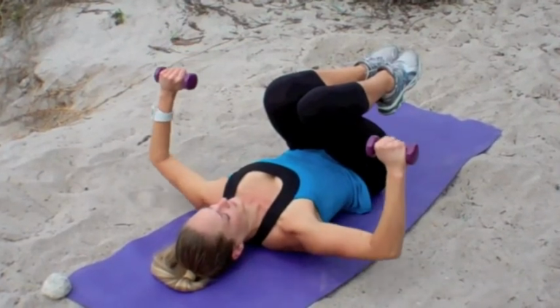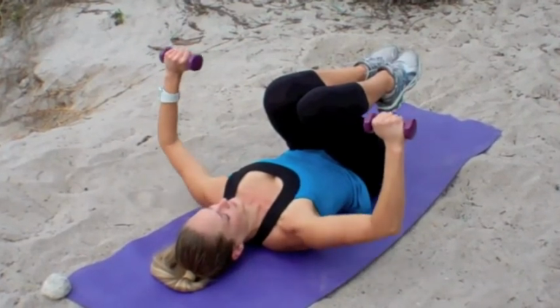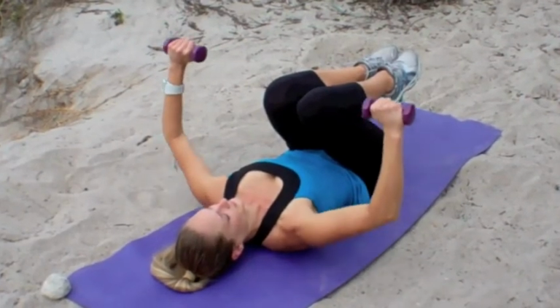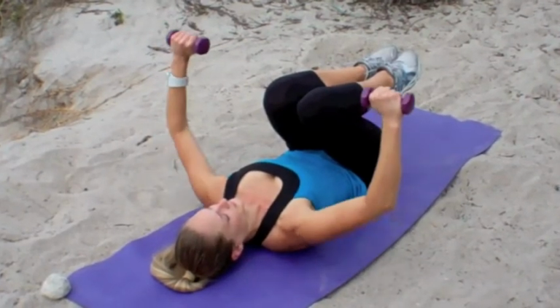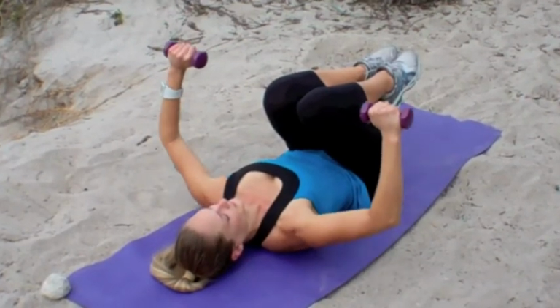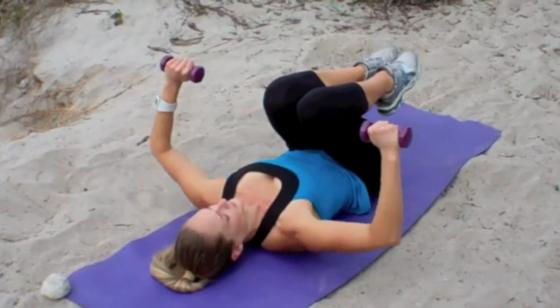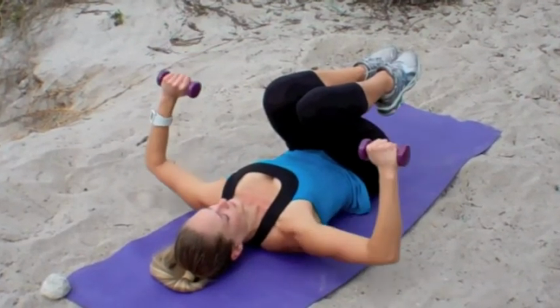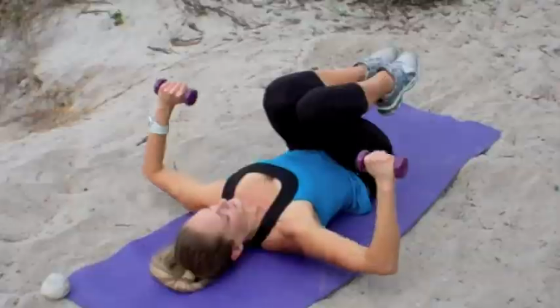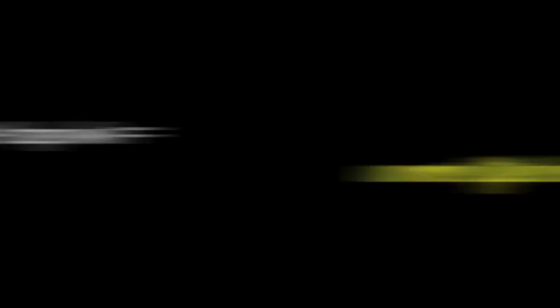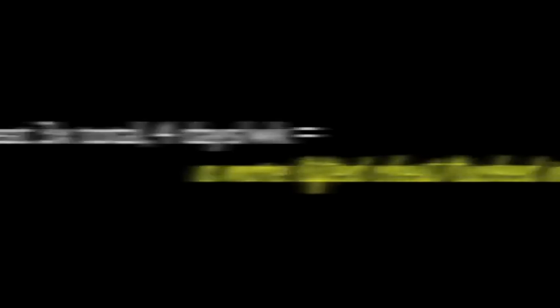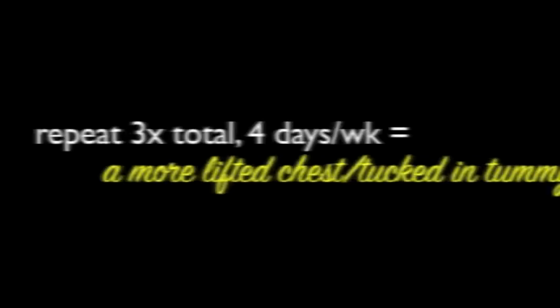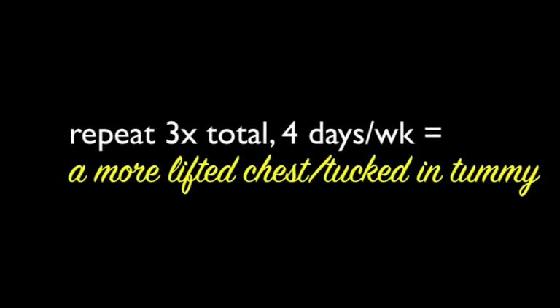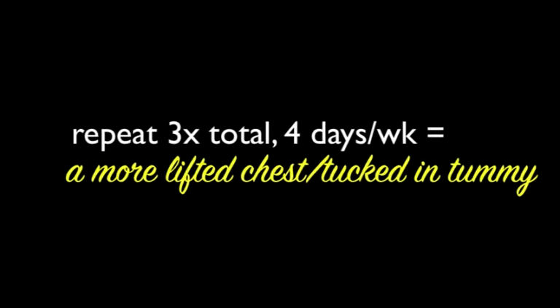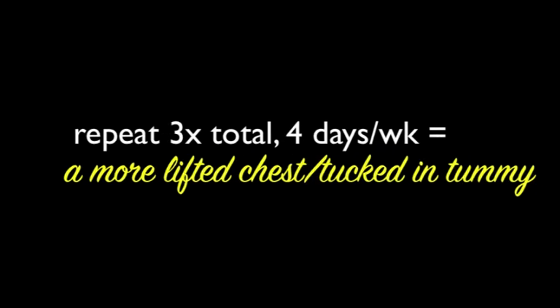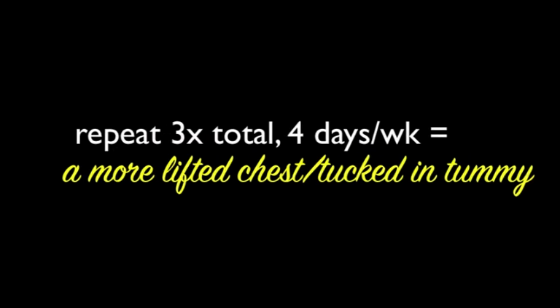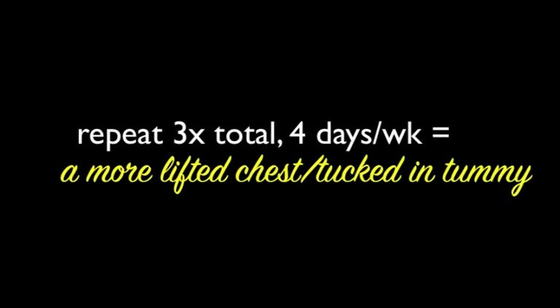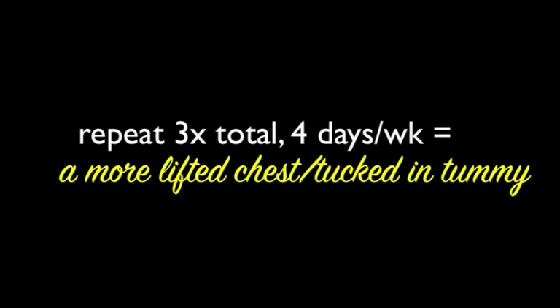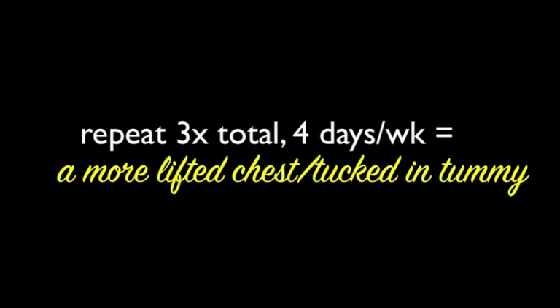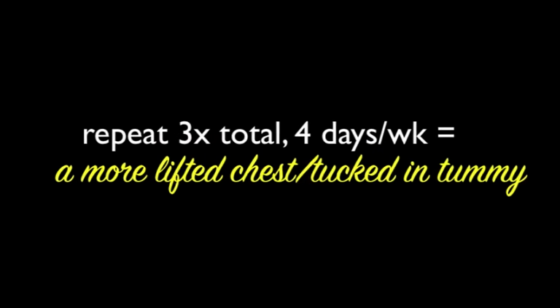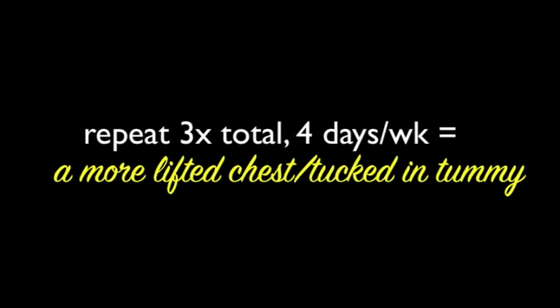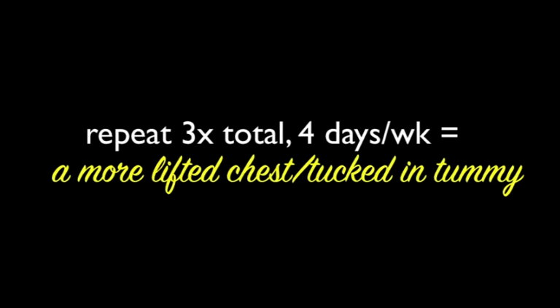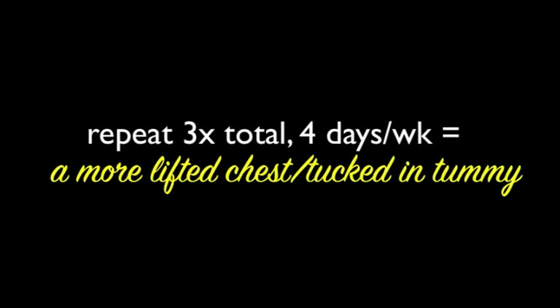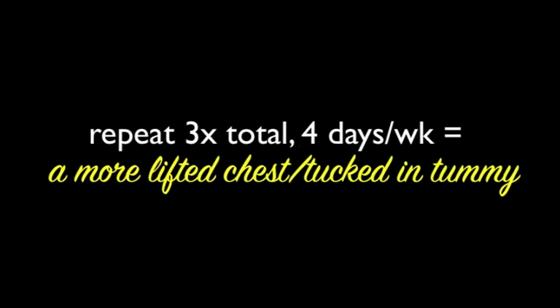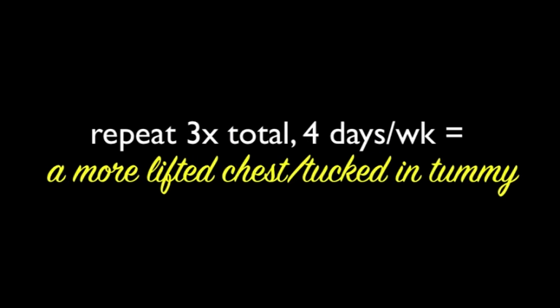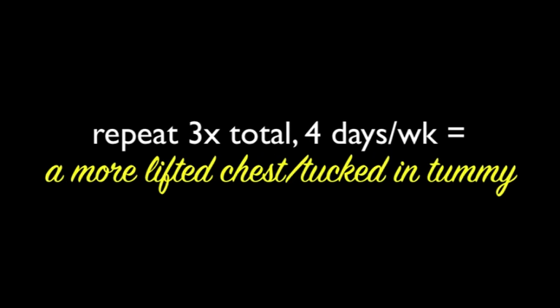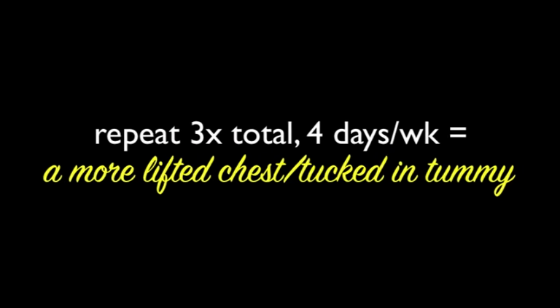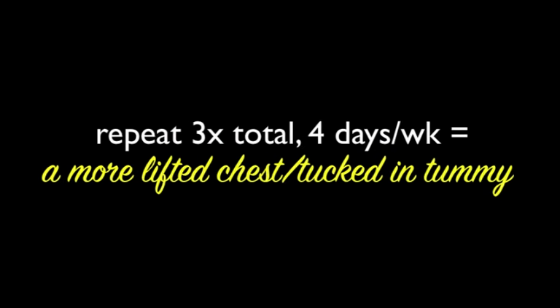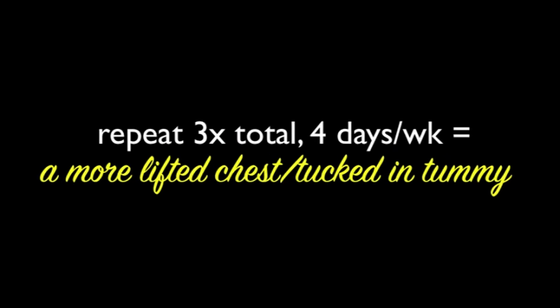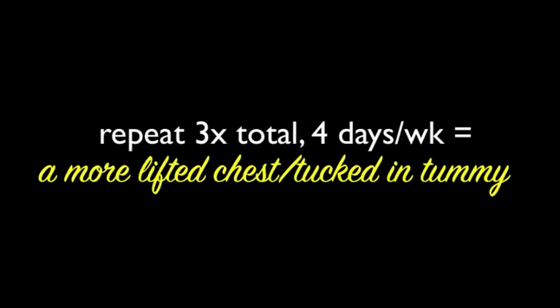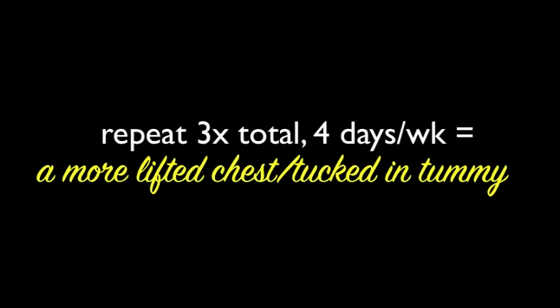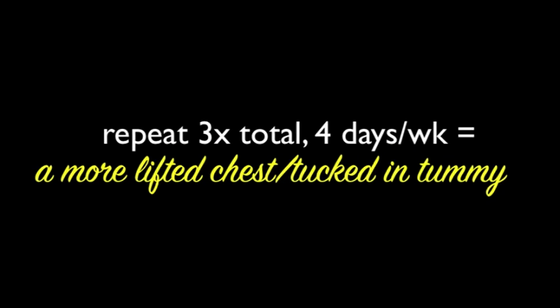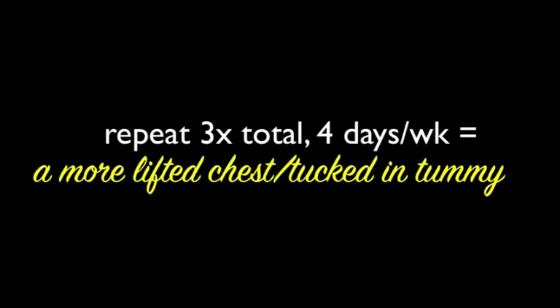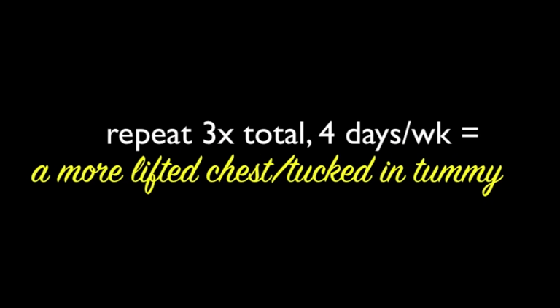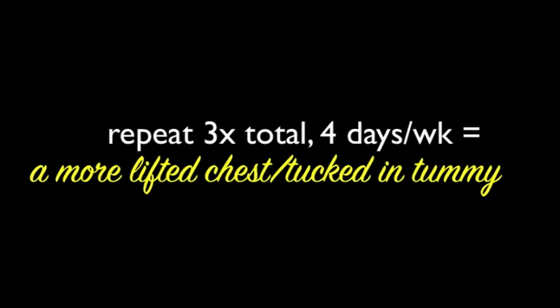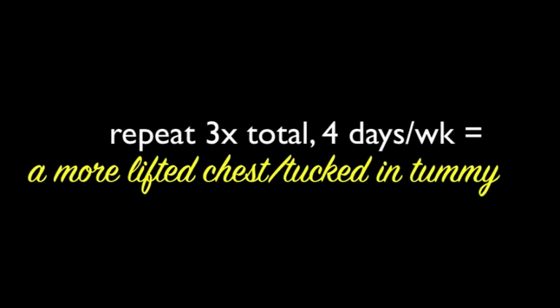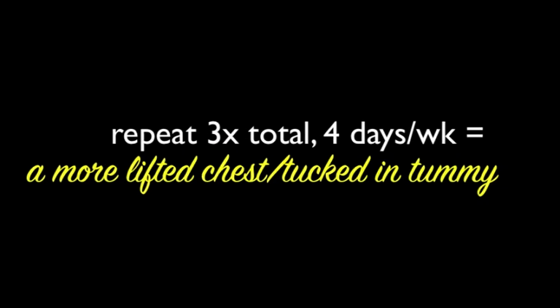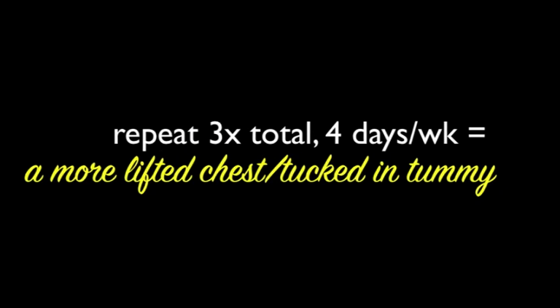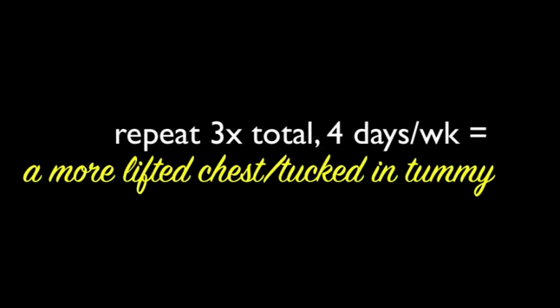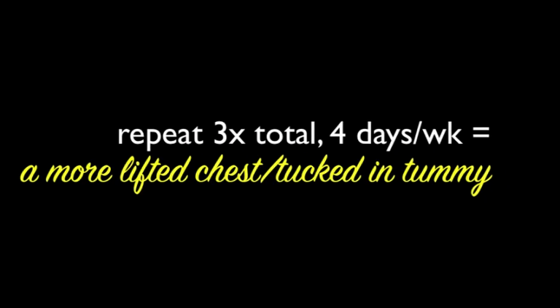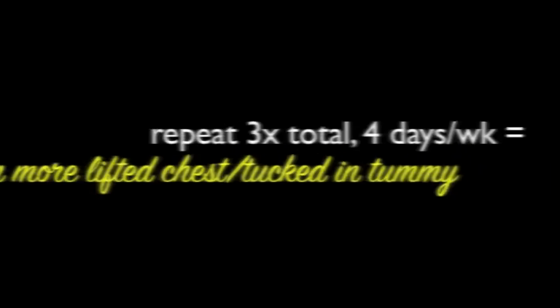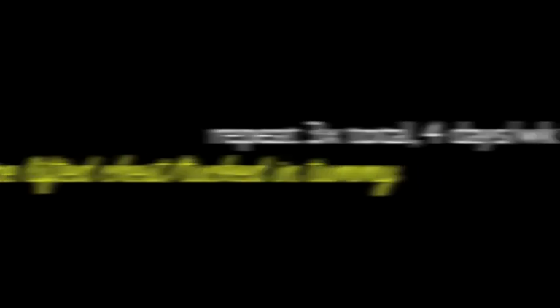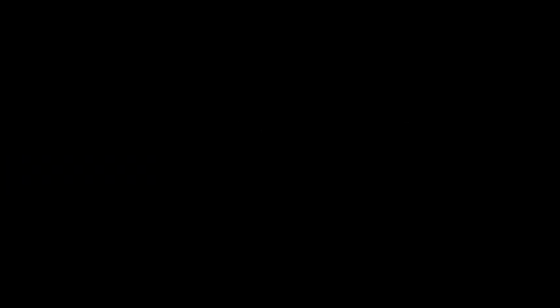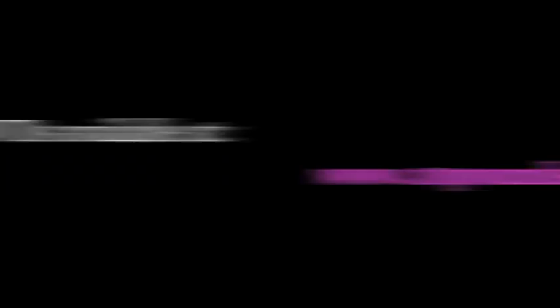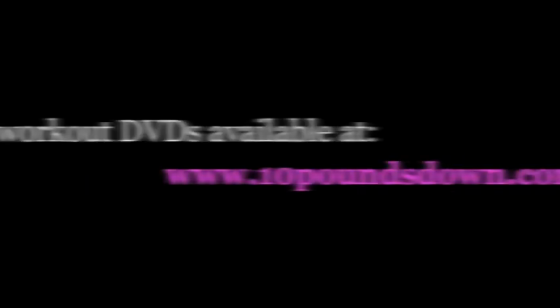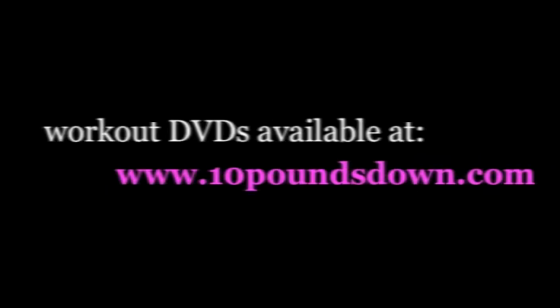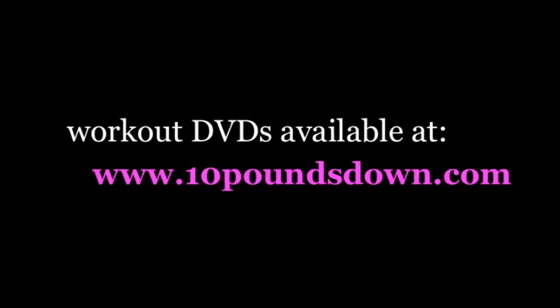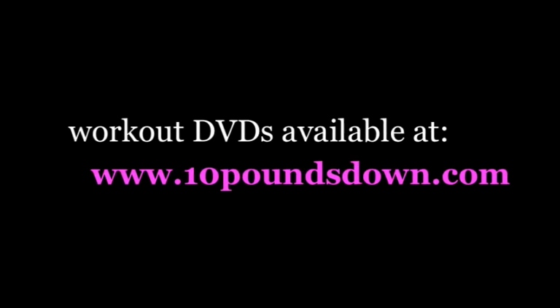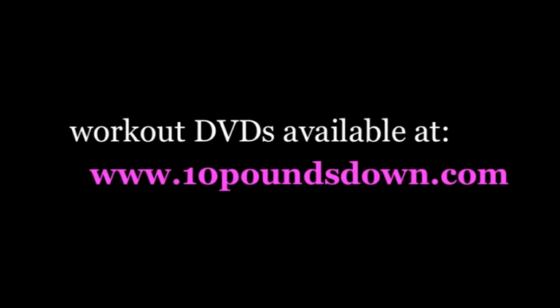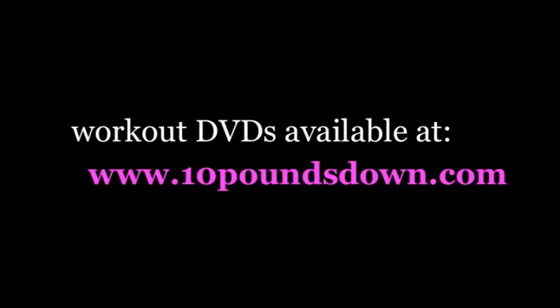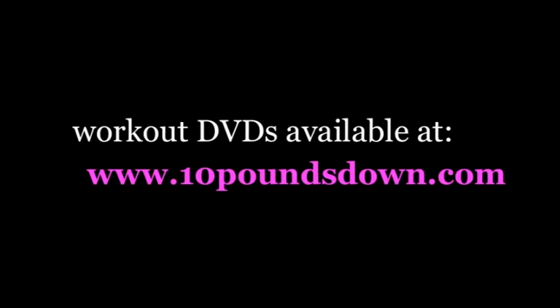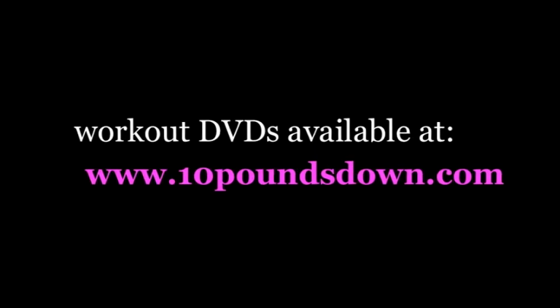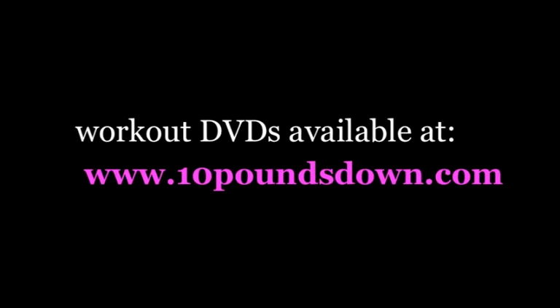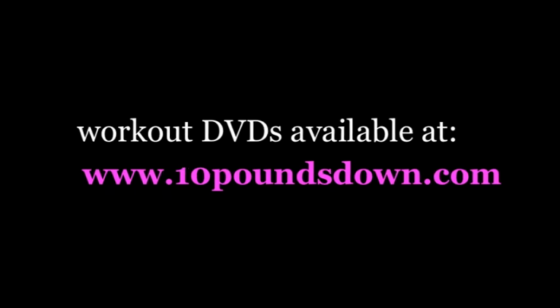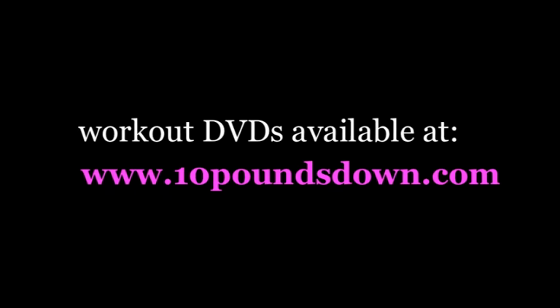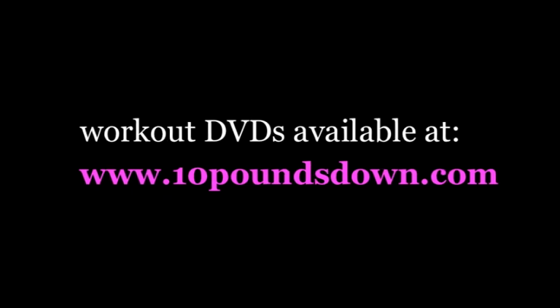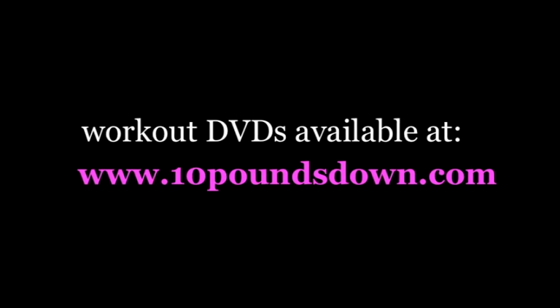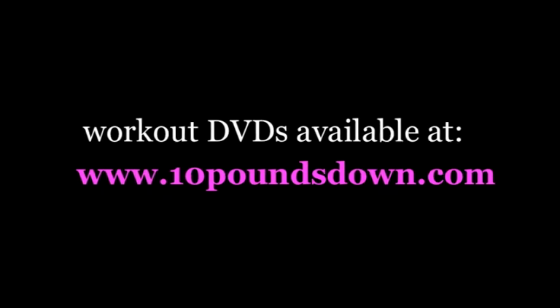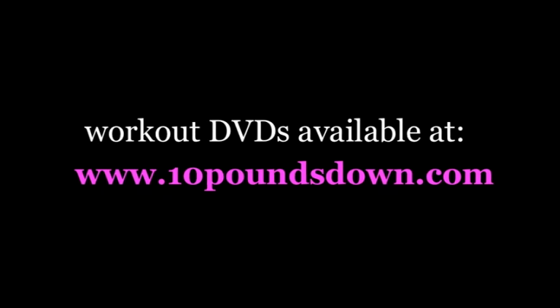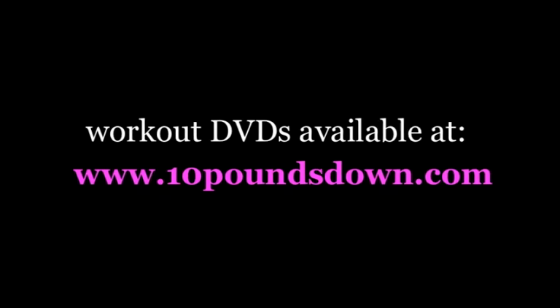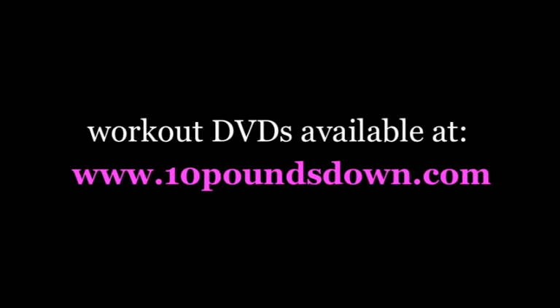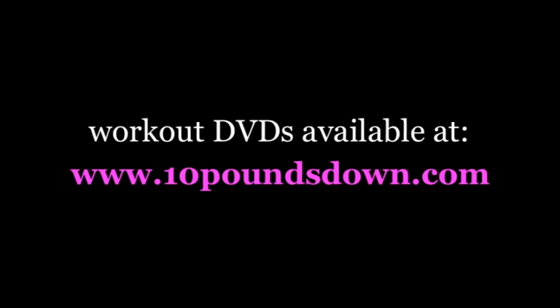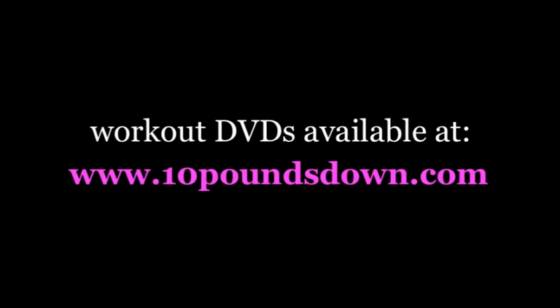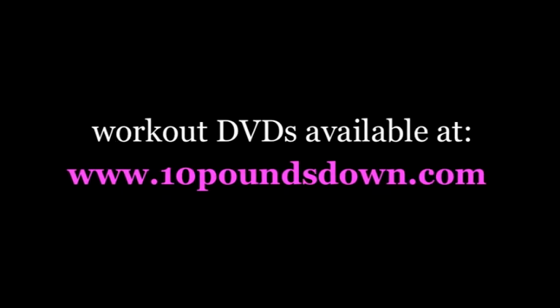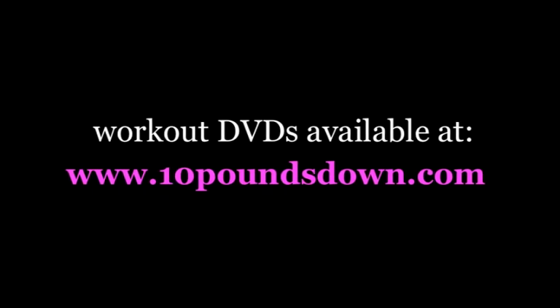For best results, repeat this three times through in total, four days a week, for a more lifted chest and tucked-in tummy.